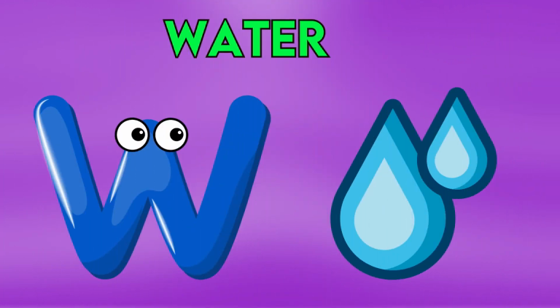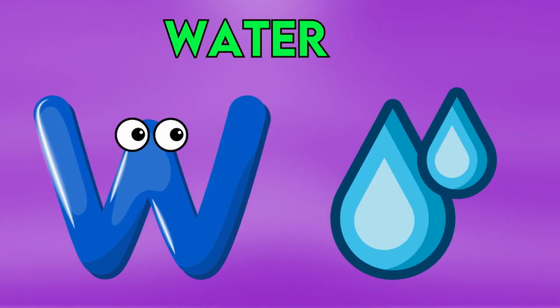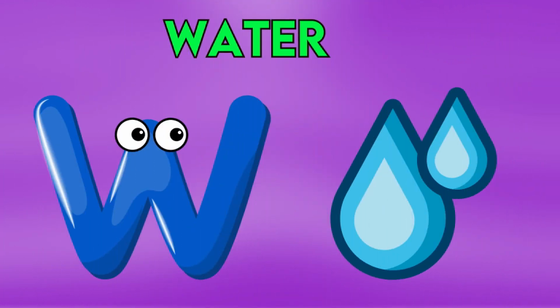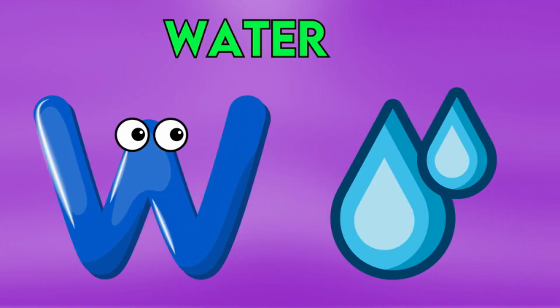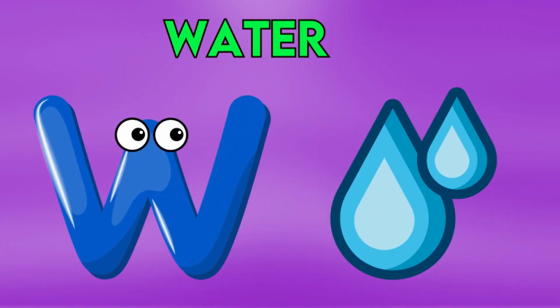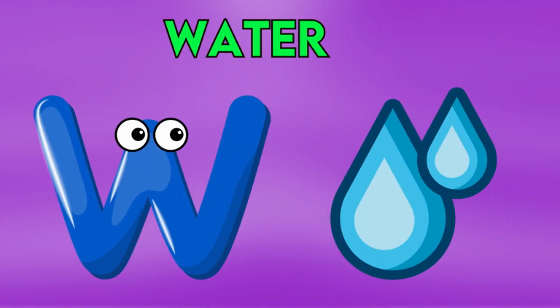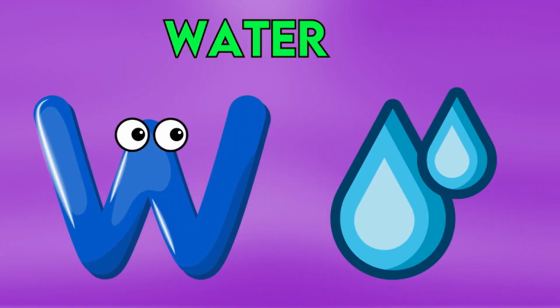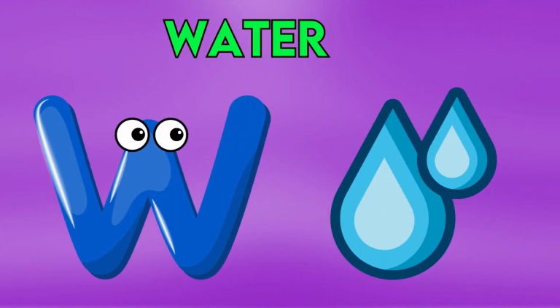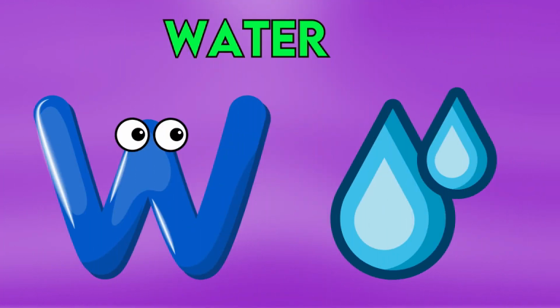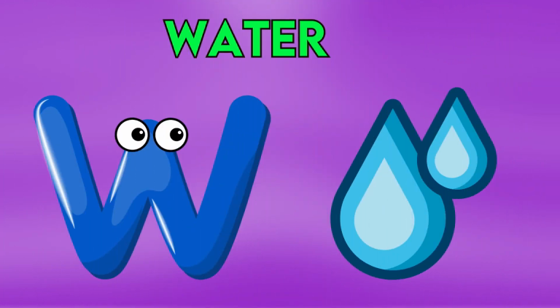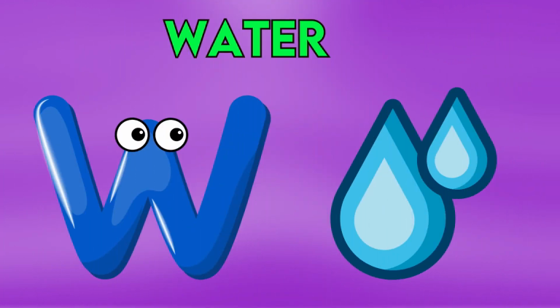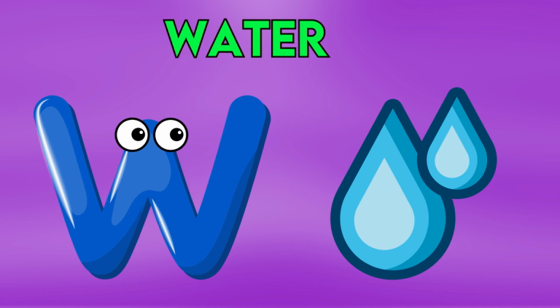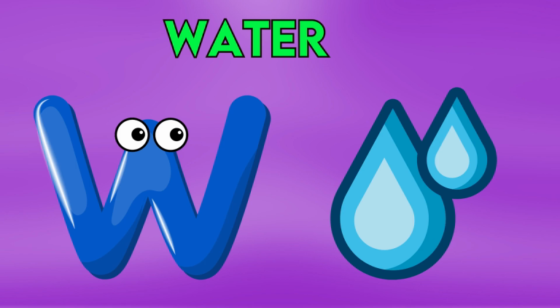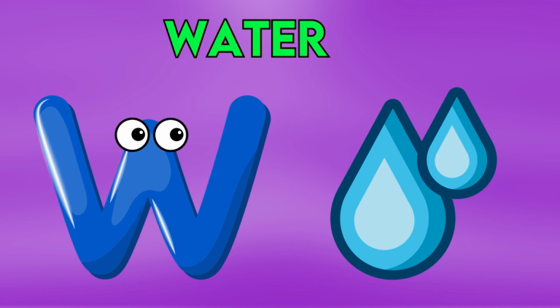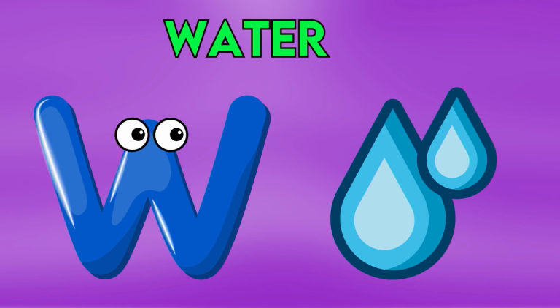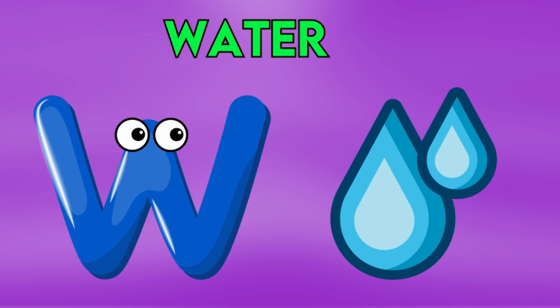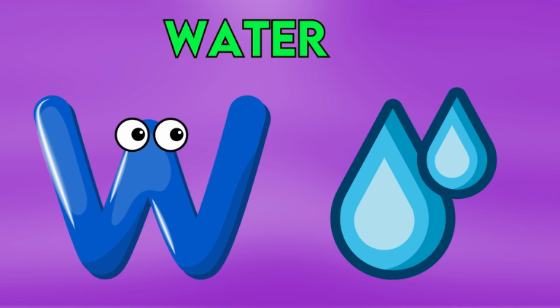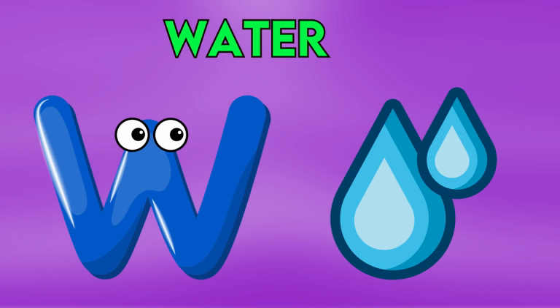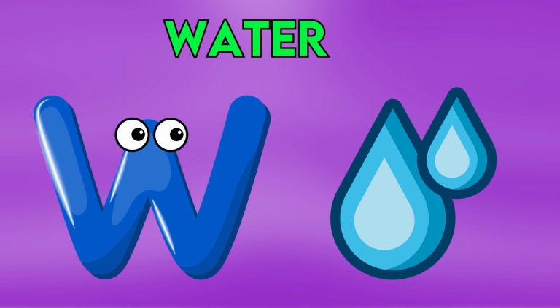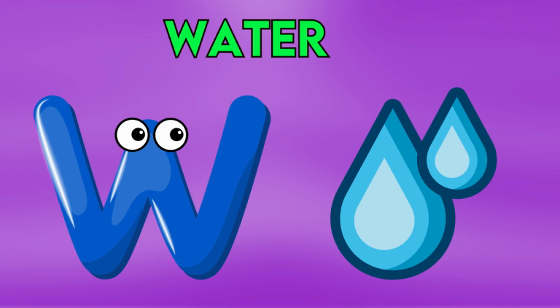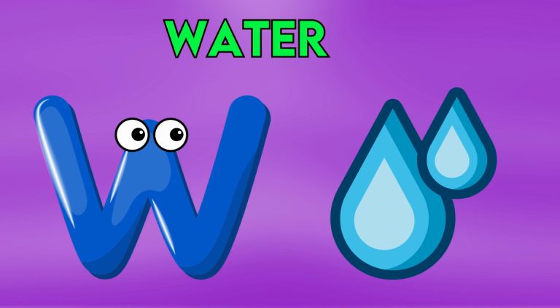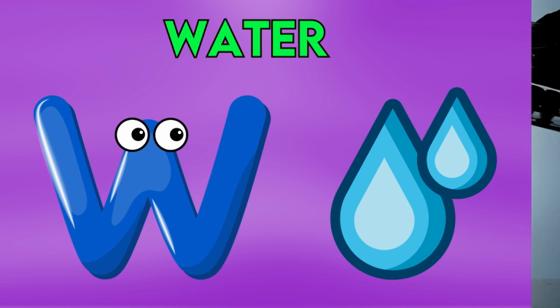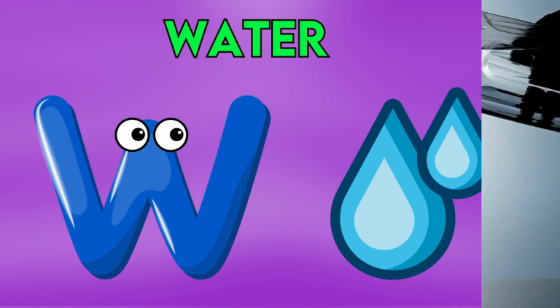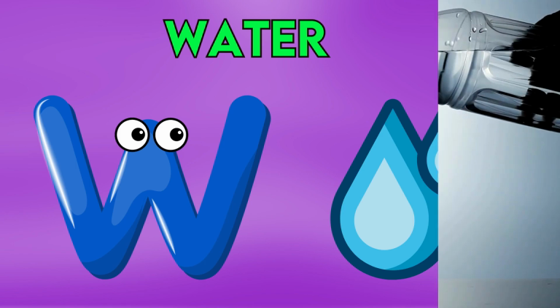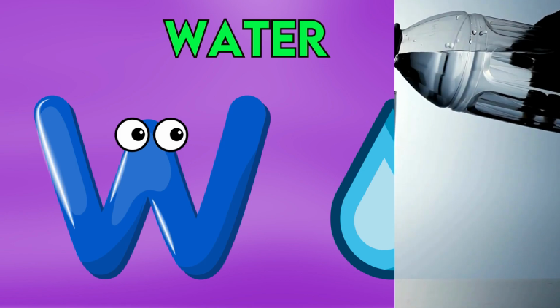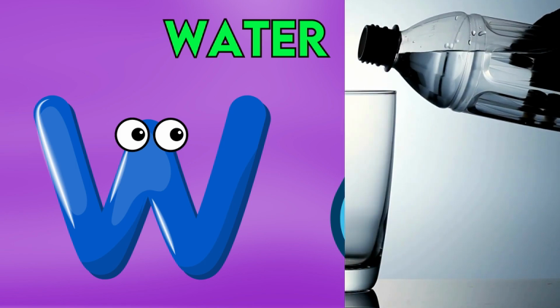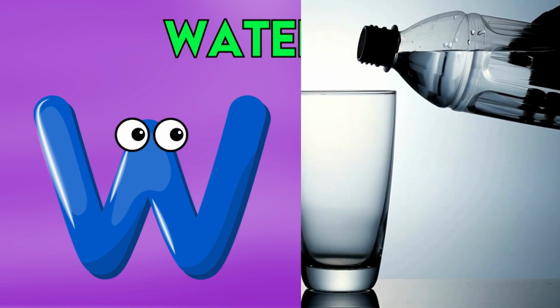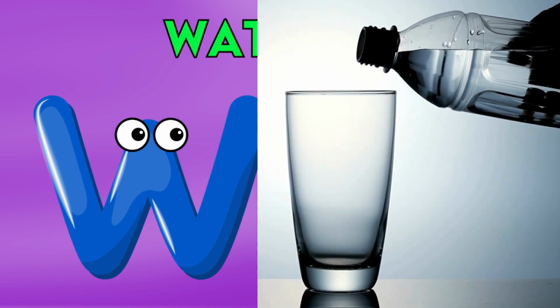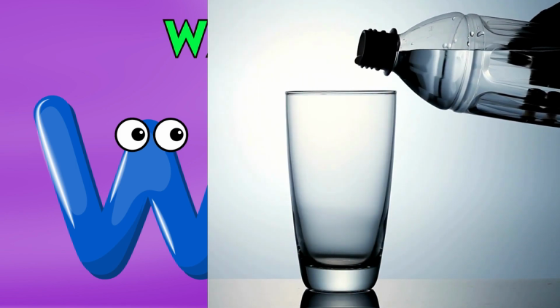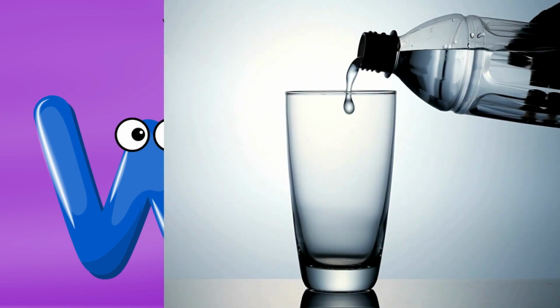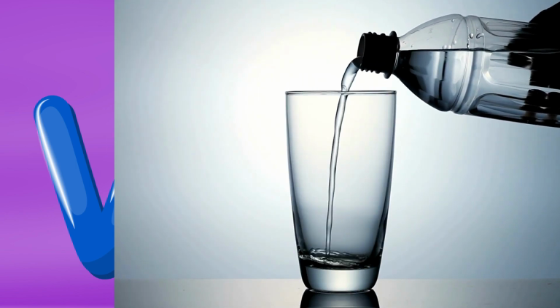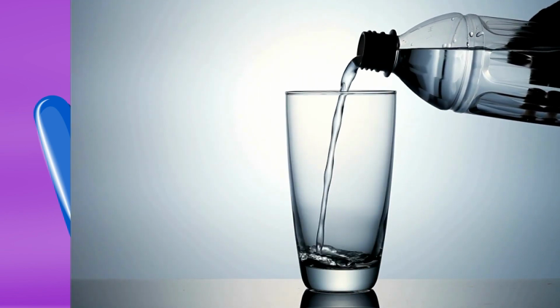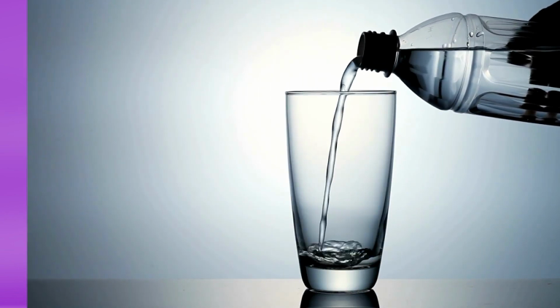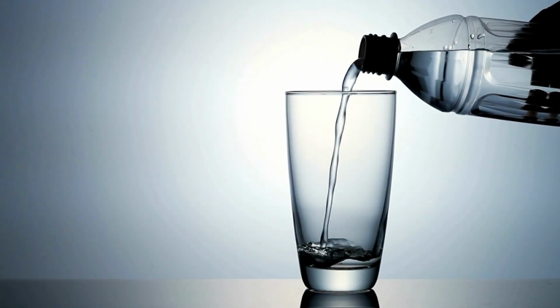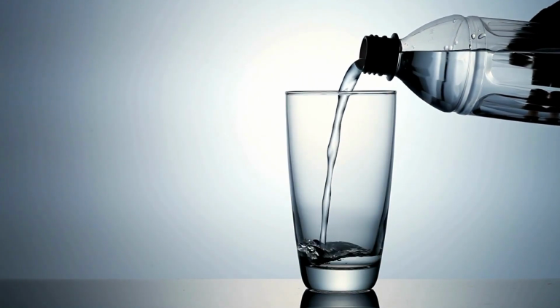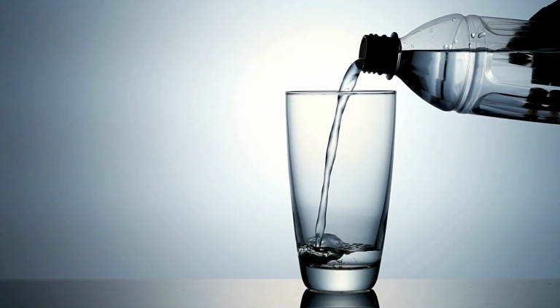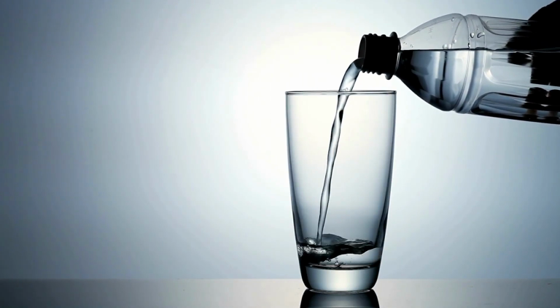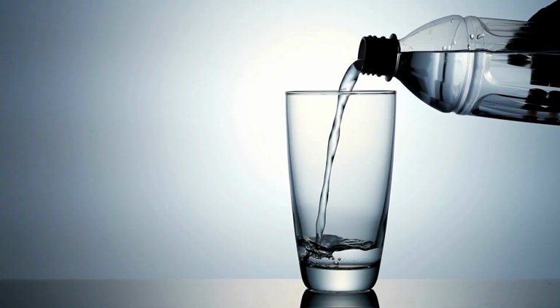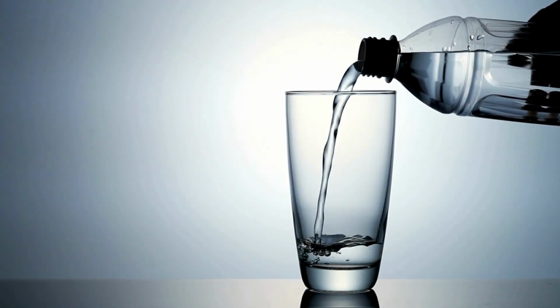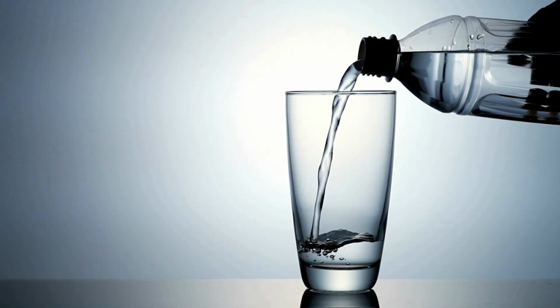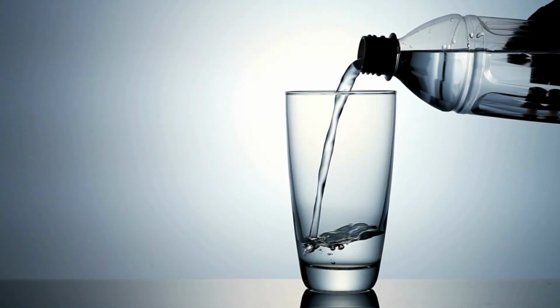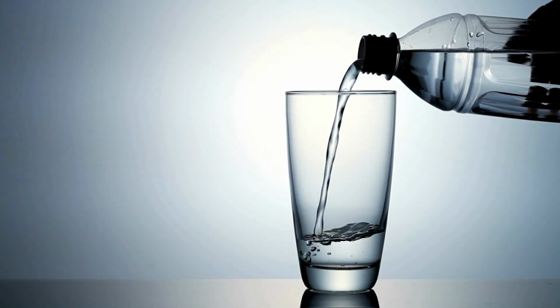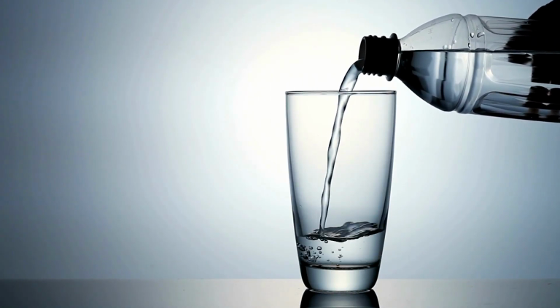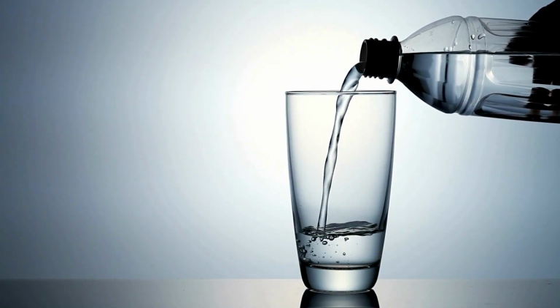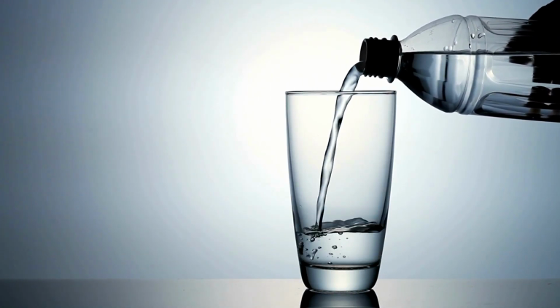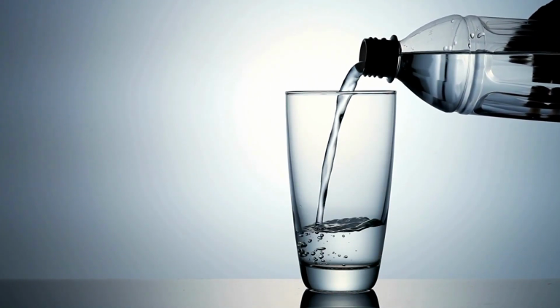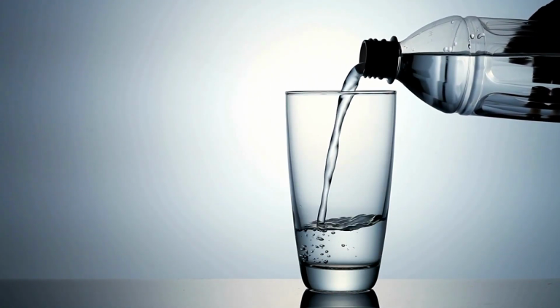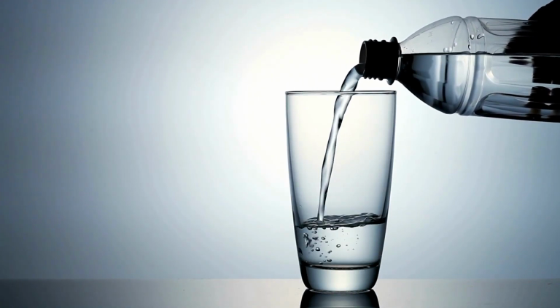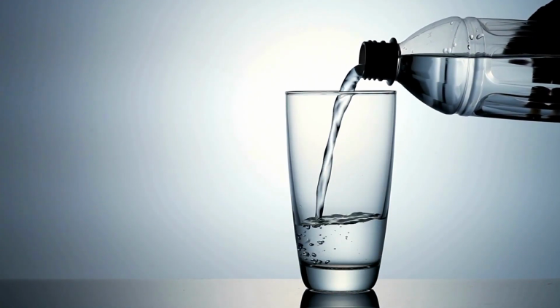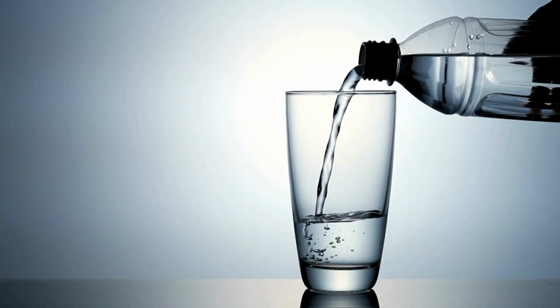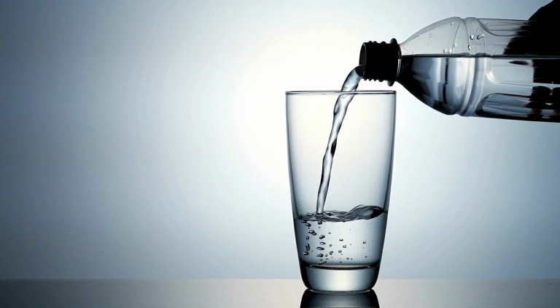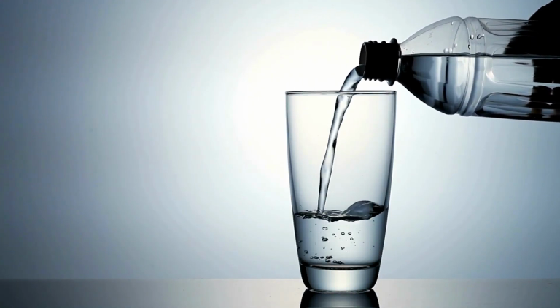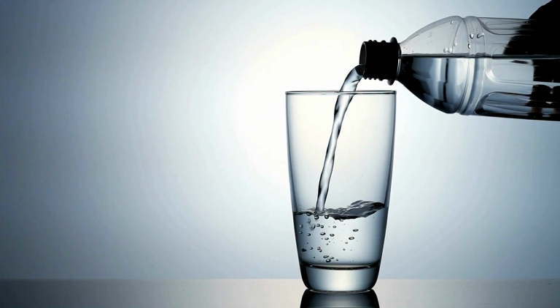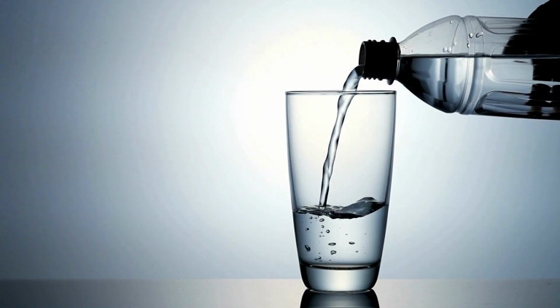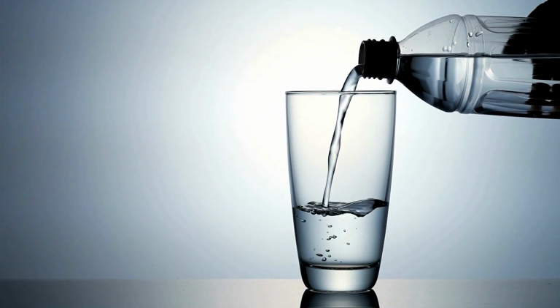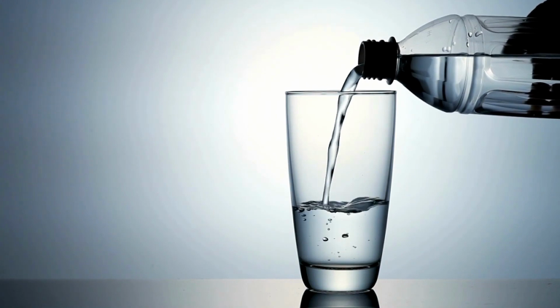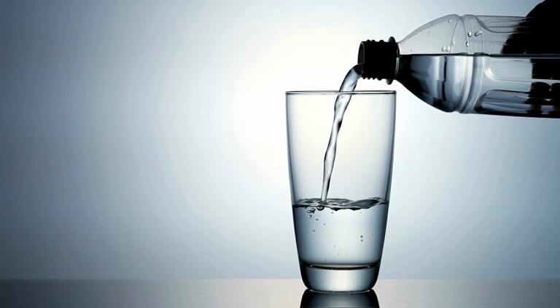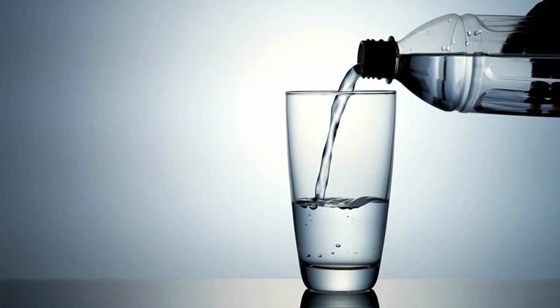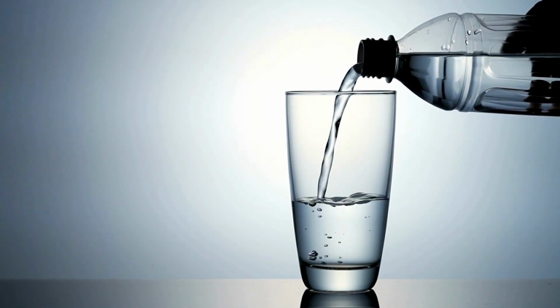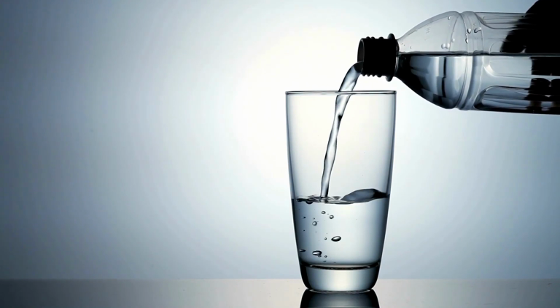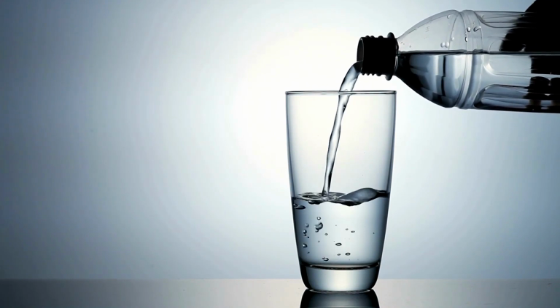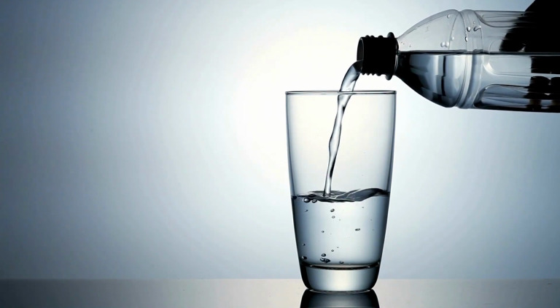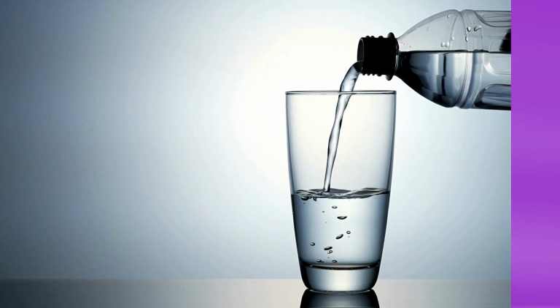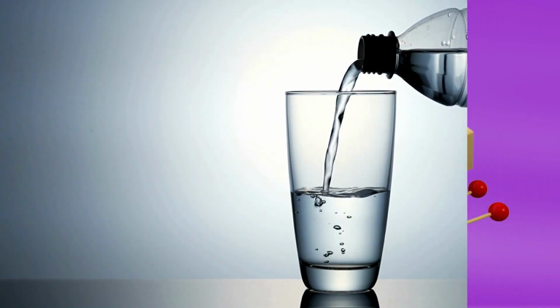W is for Water, V-V-Water, V-V-Water, W-Water, W-Water.